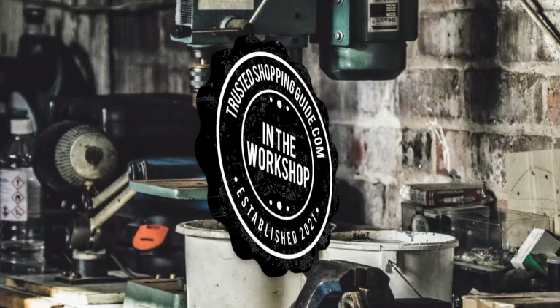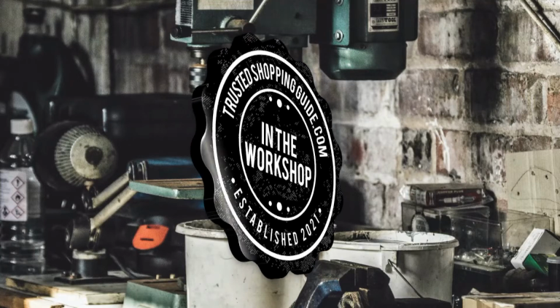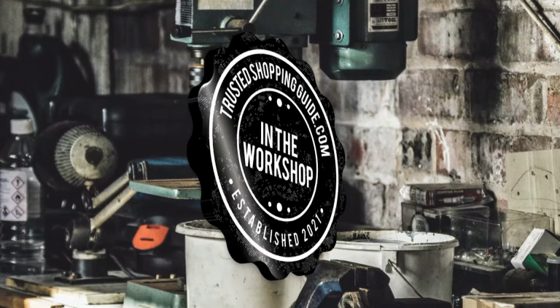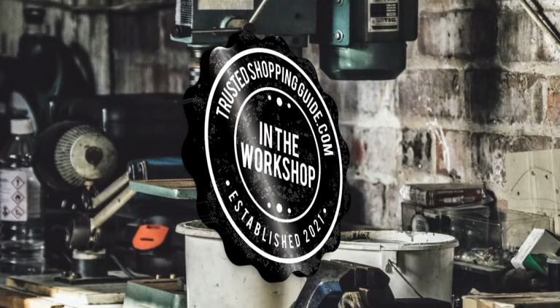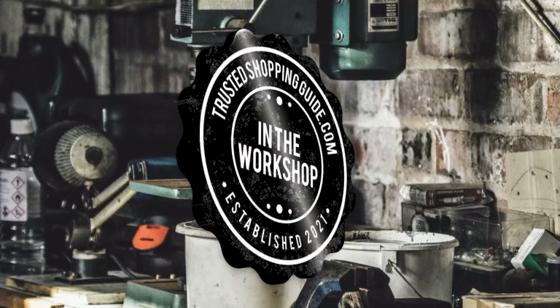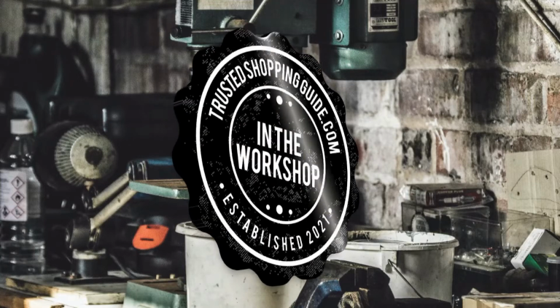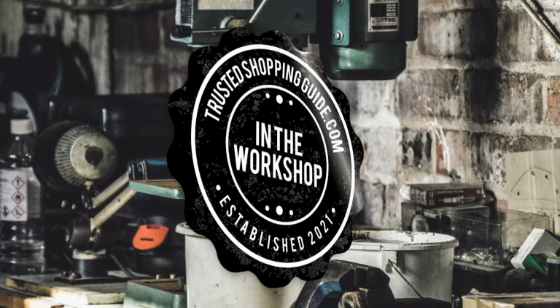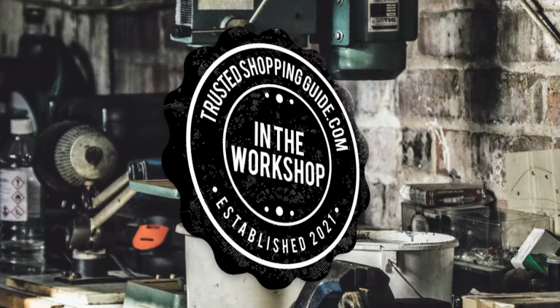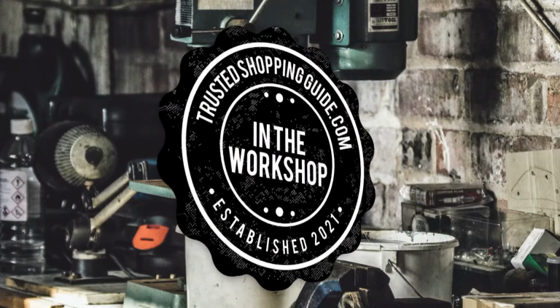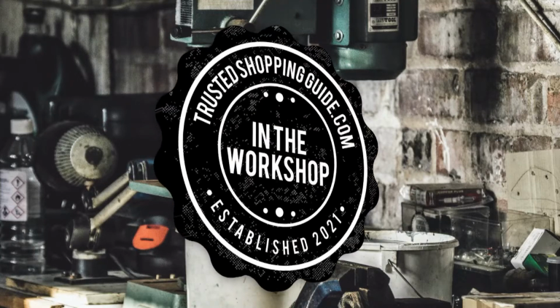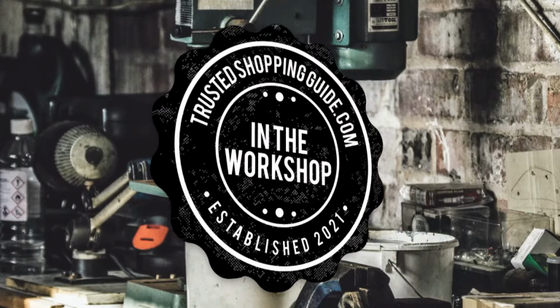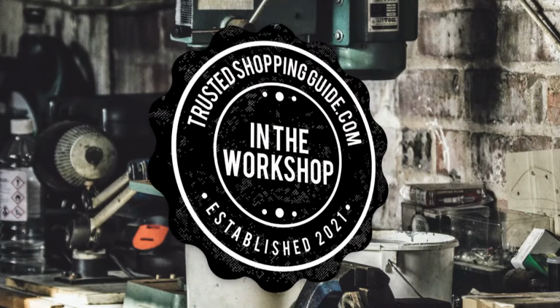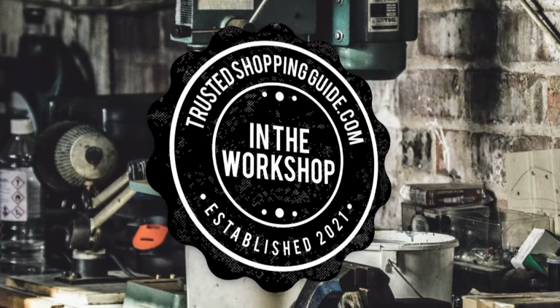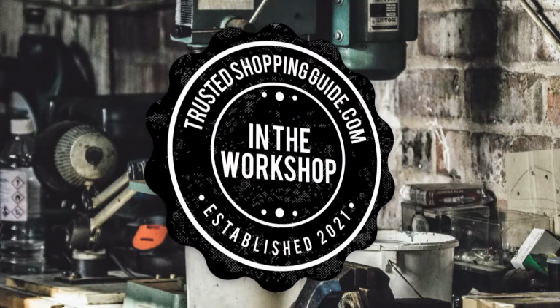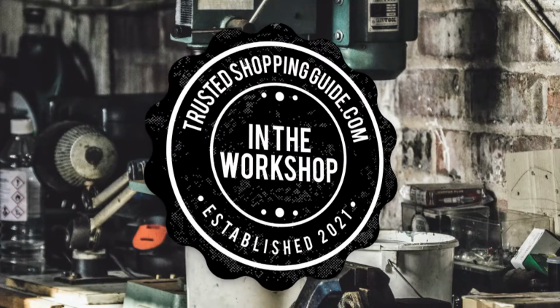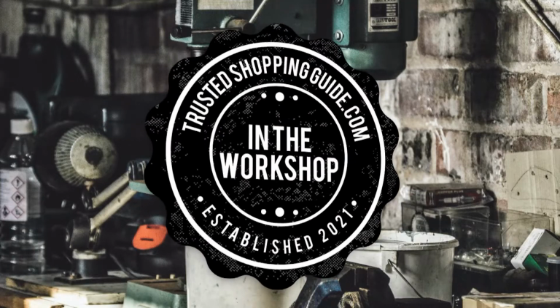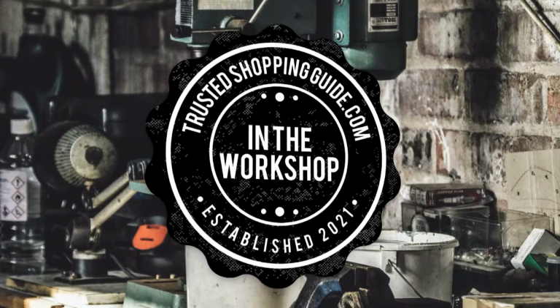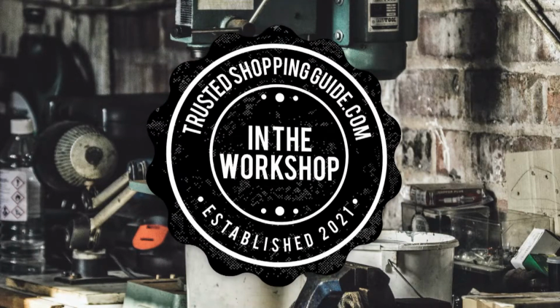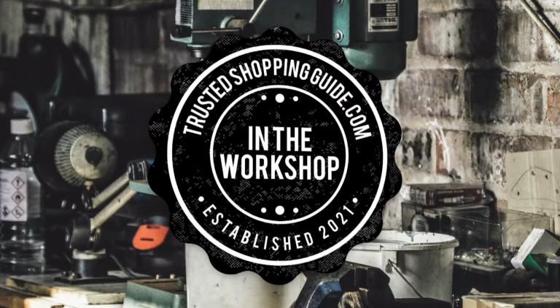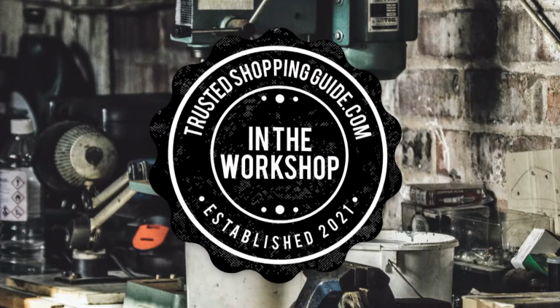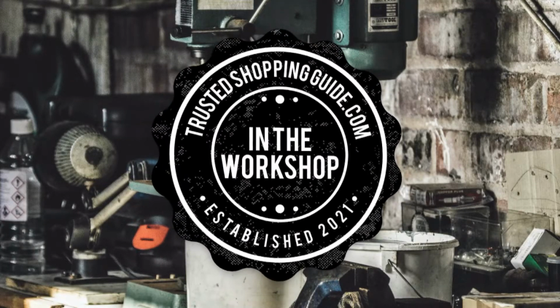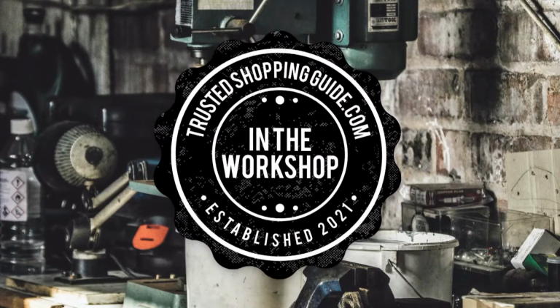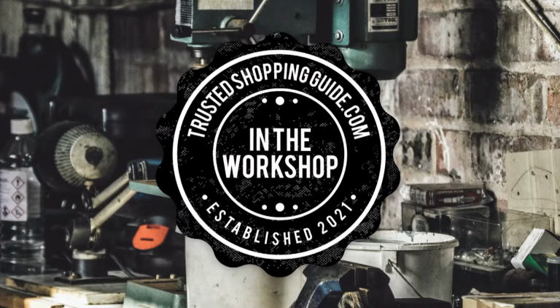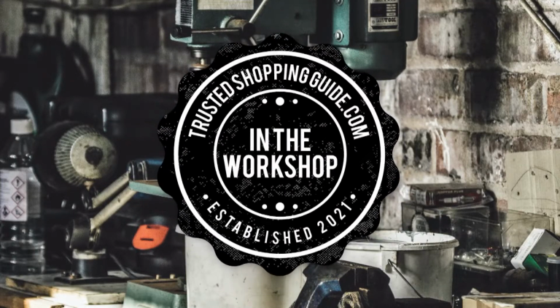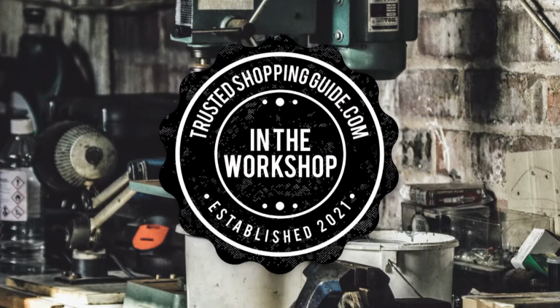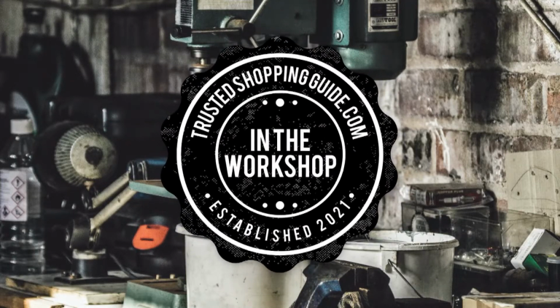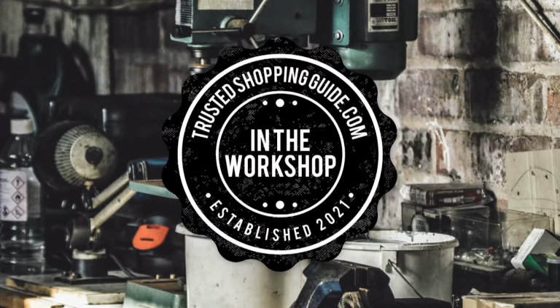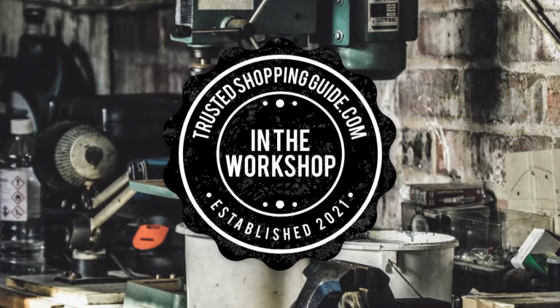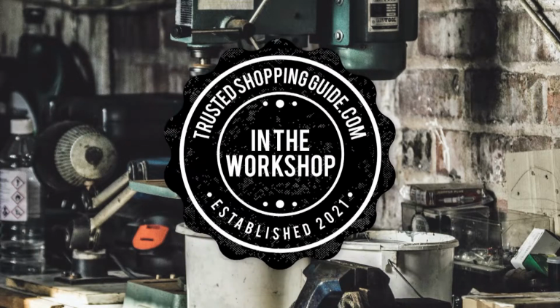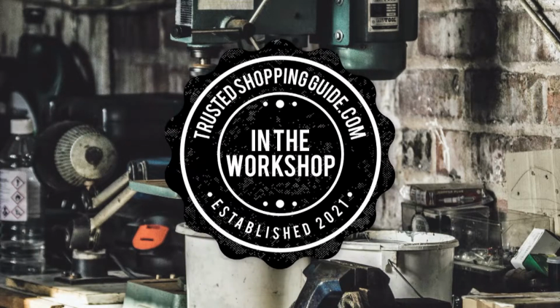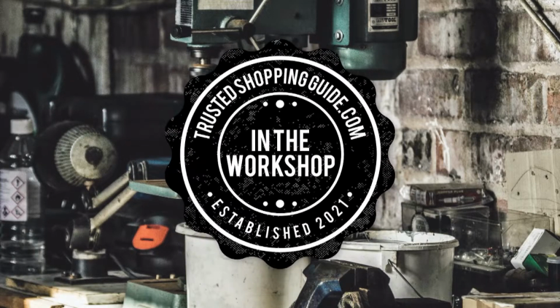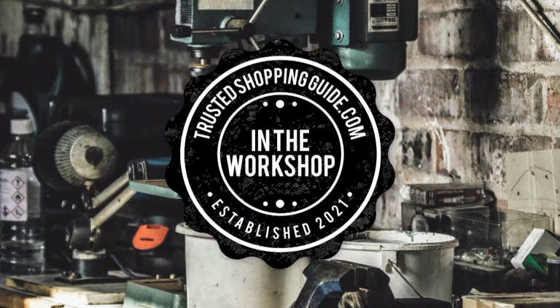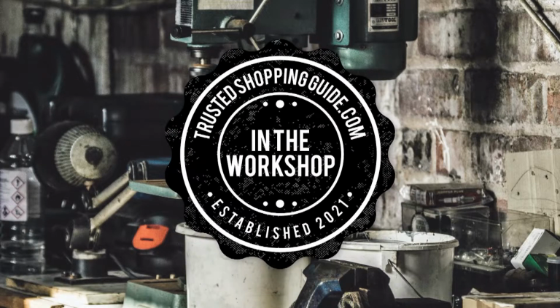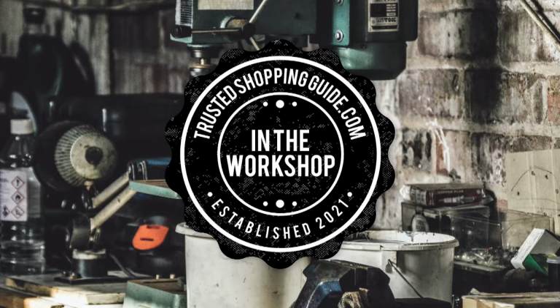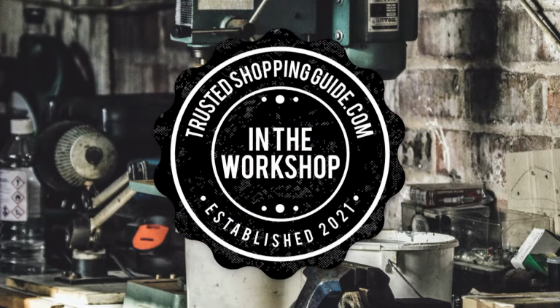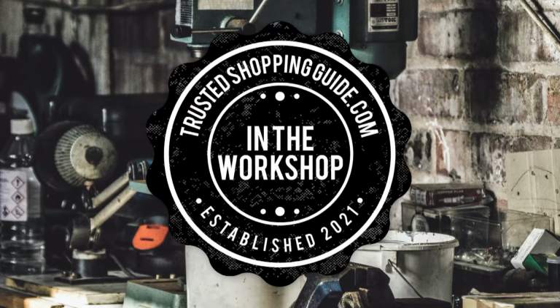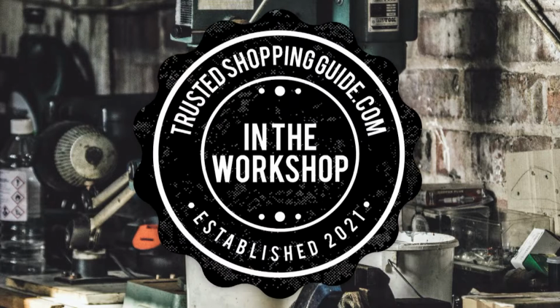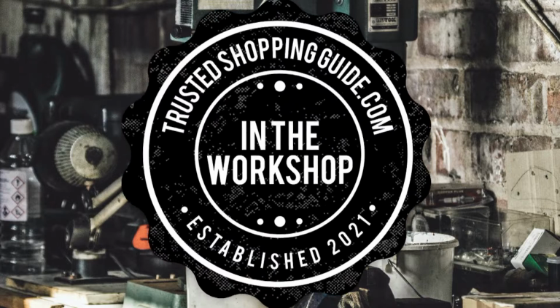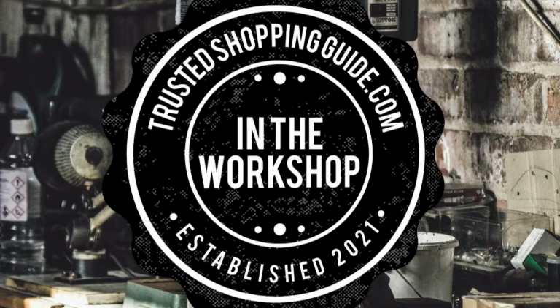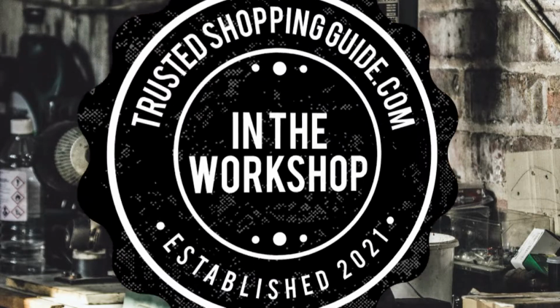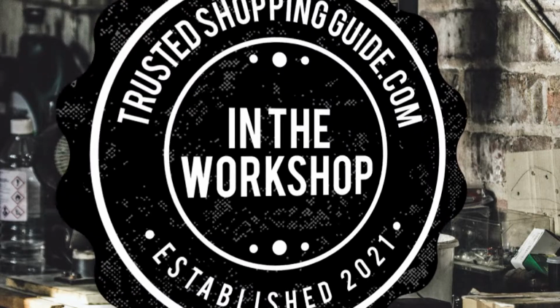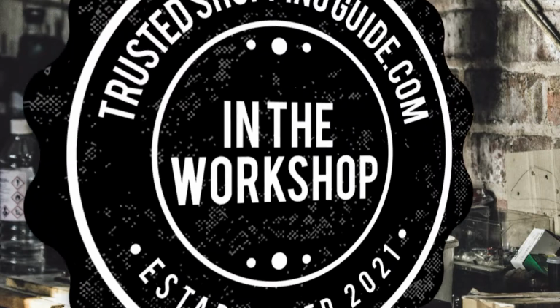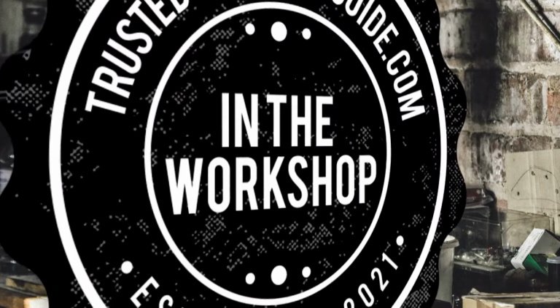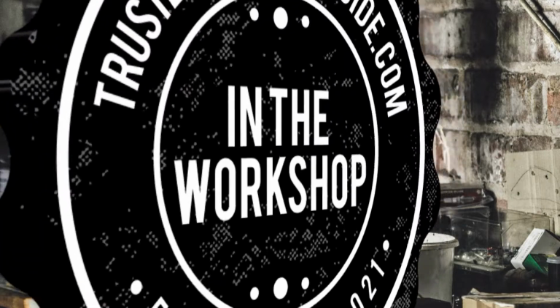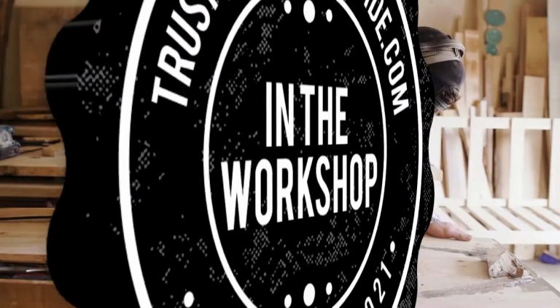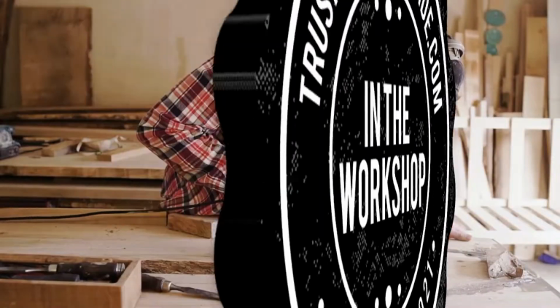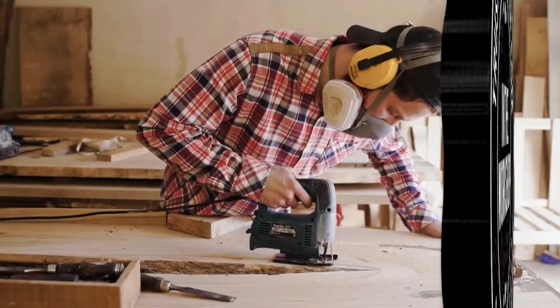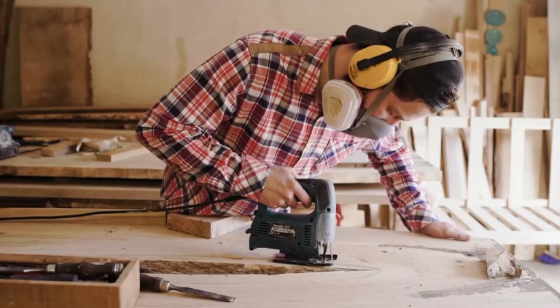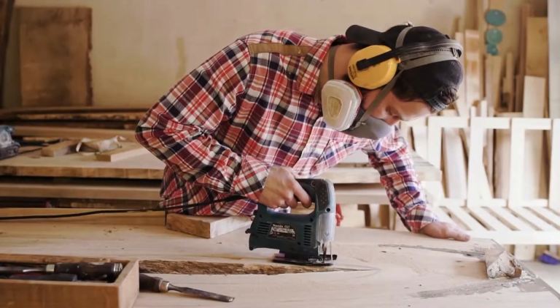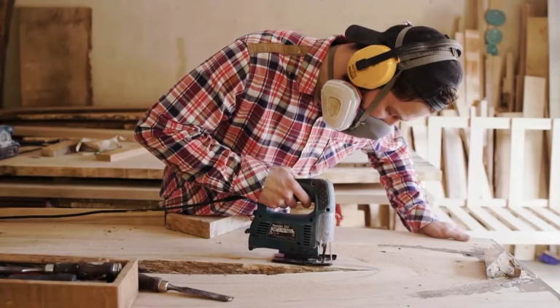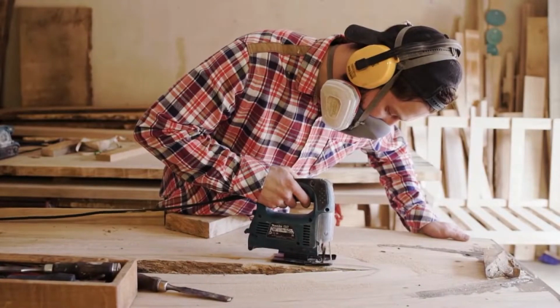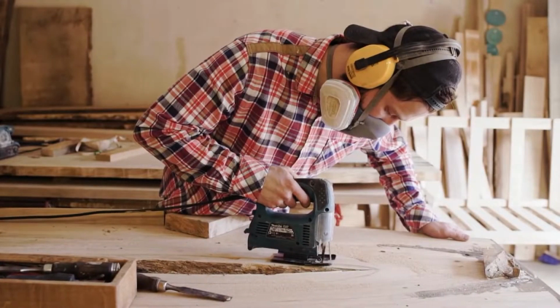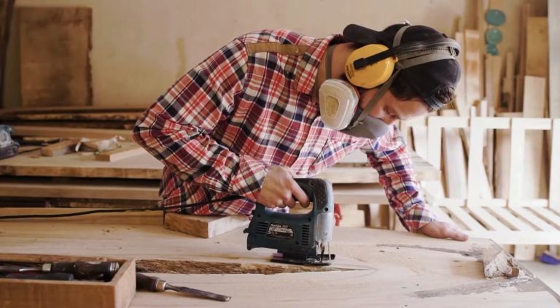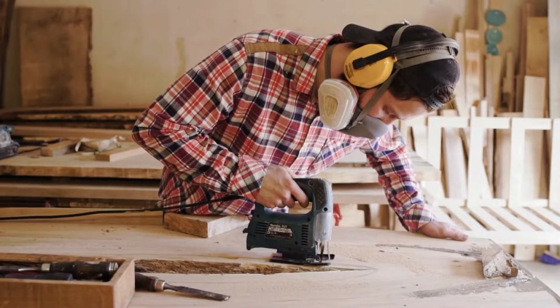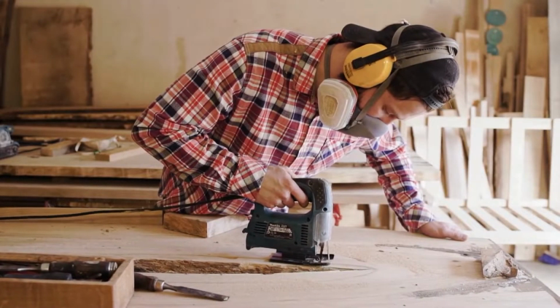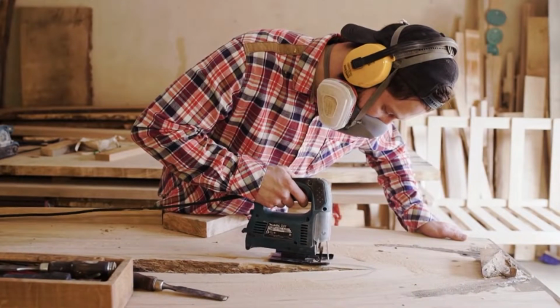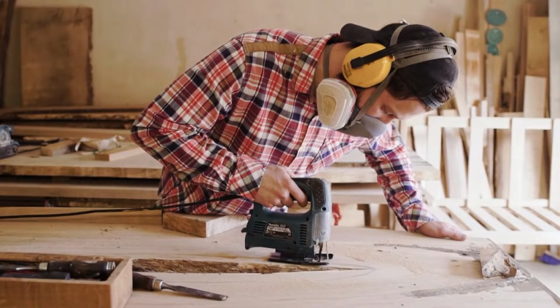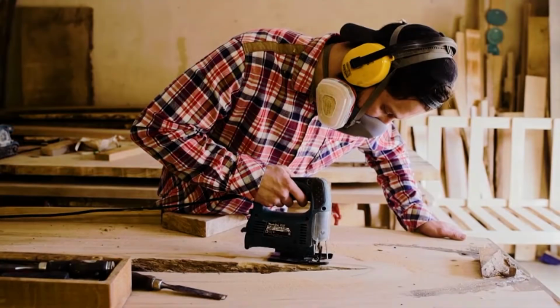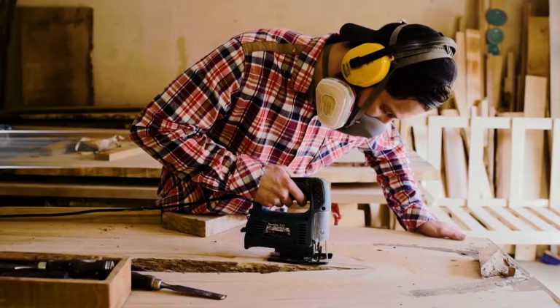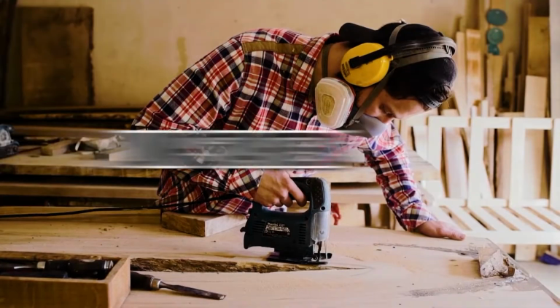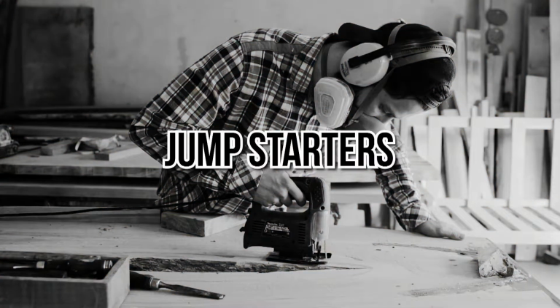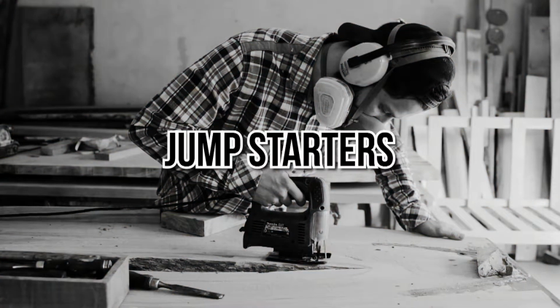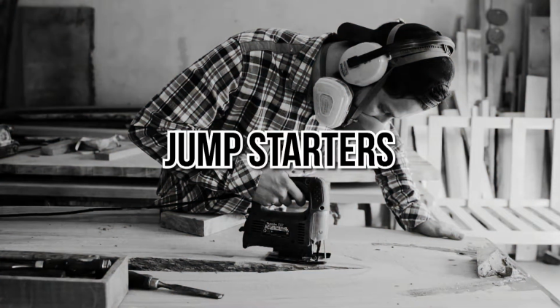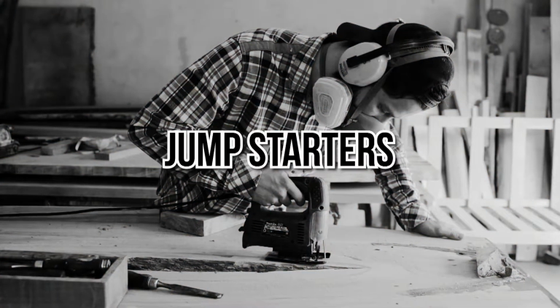Welcome back Raiders! We are Trustedshoppingguide.com and today we are in the workshop. In this video, we will be sharing with you our 7 highest rated jump starters.